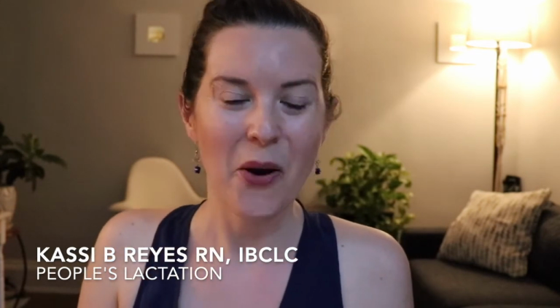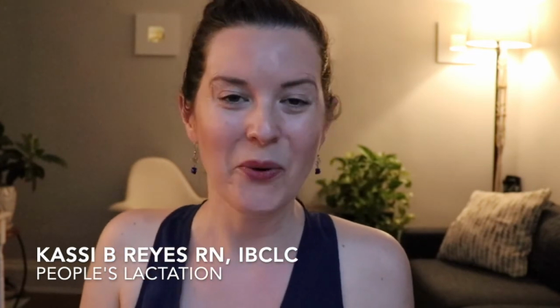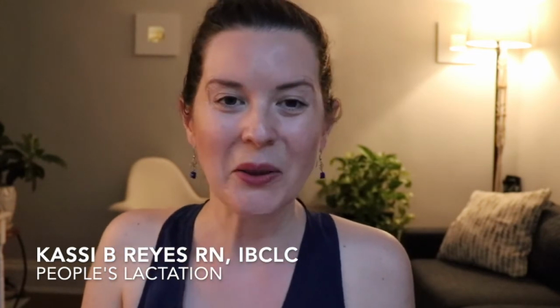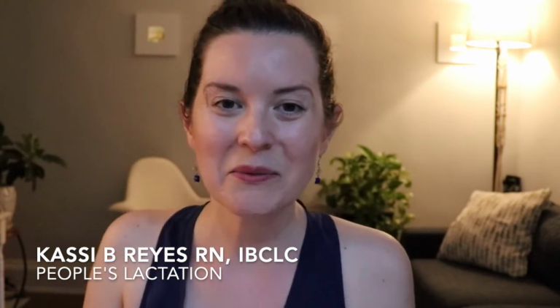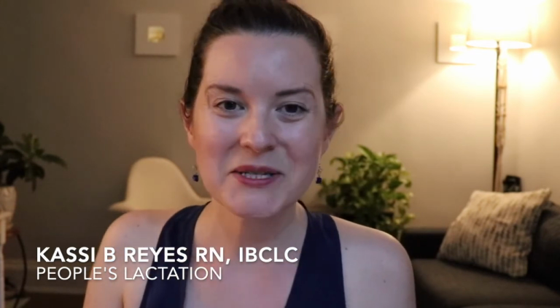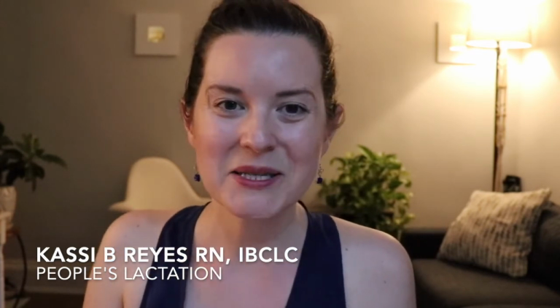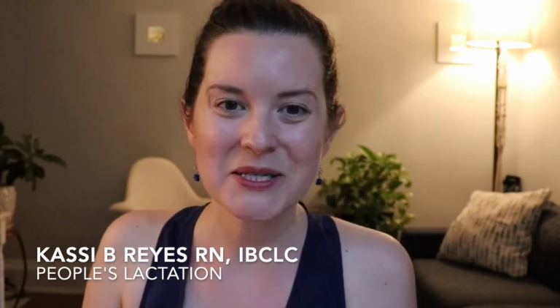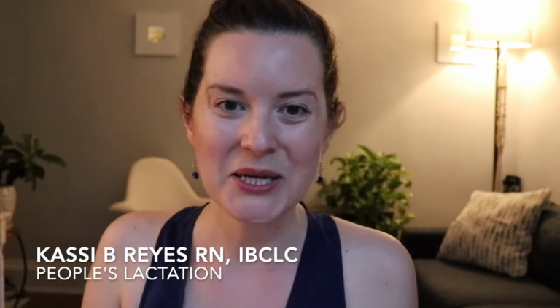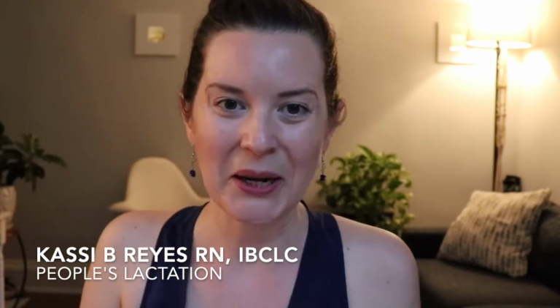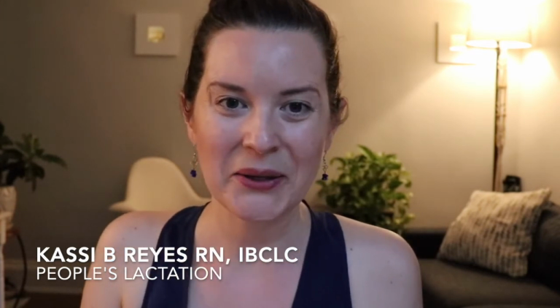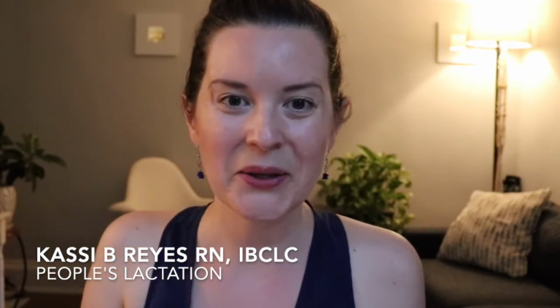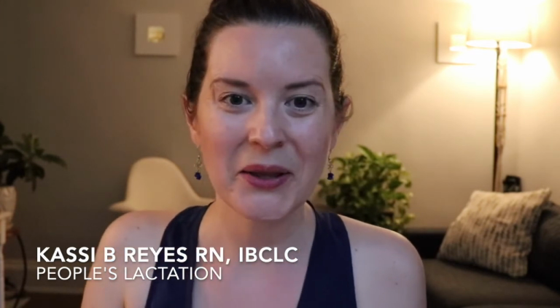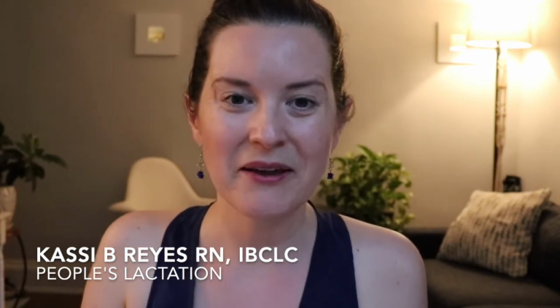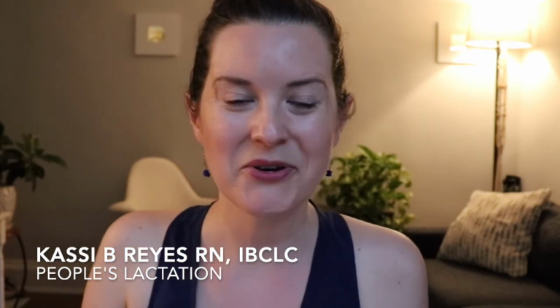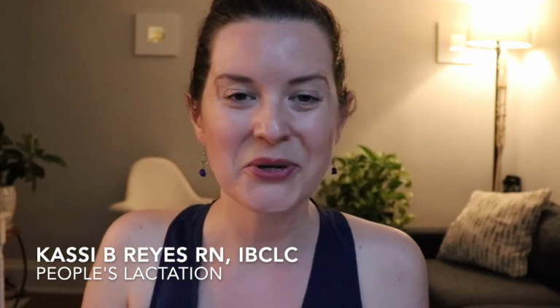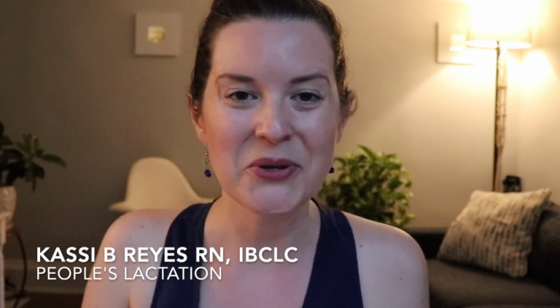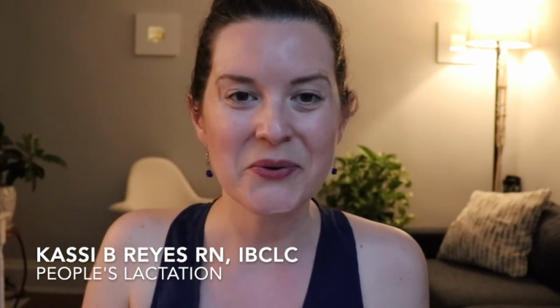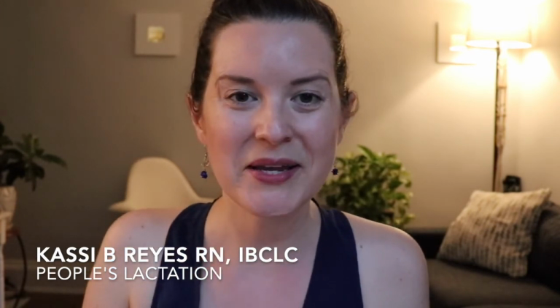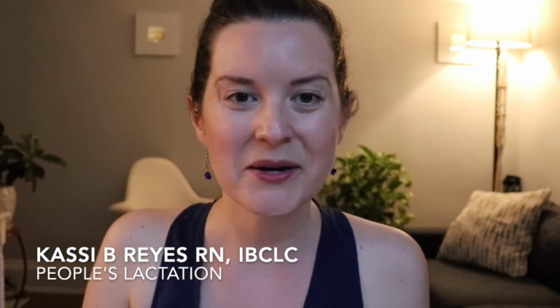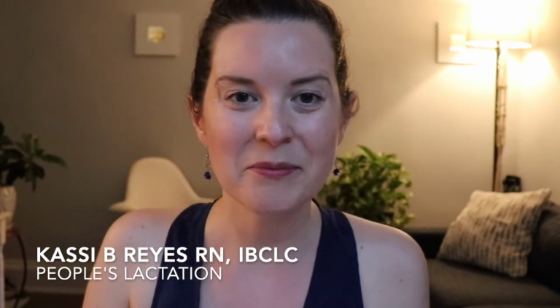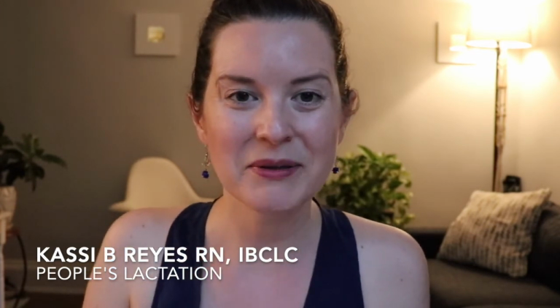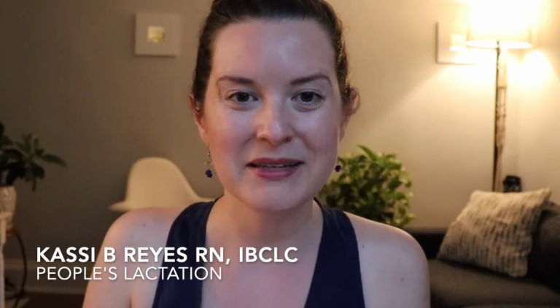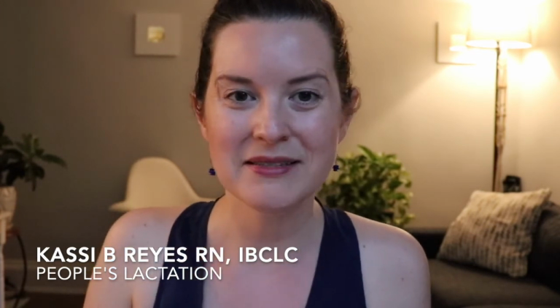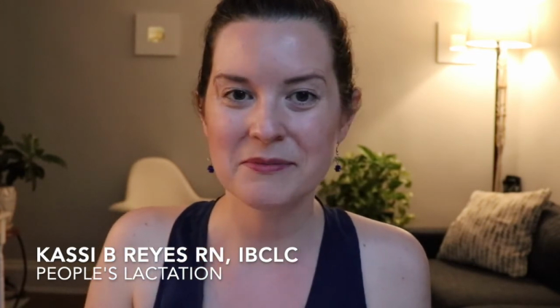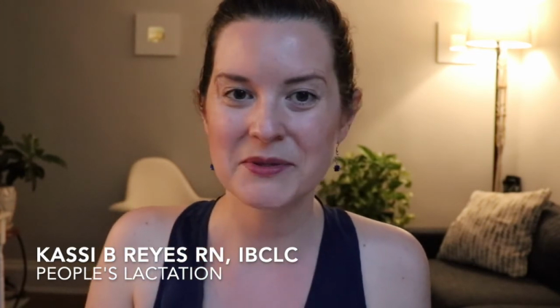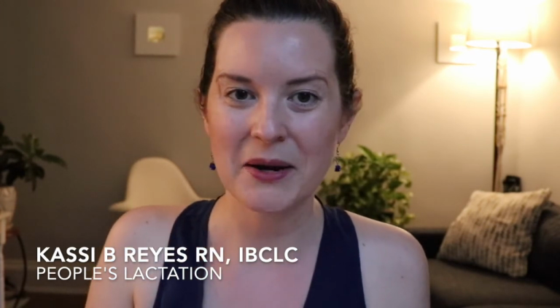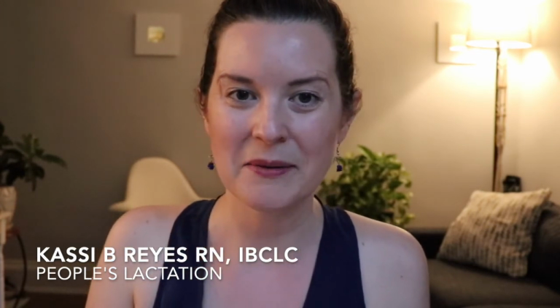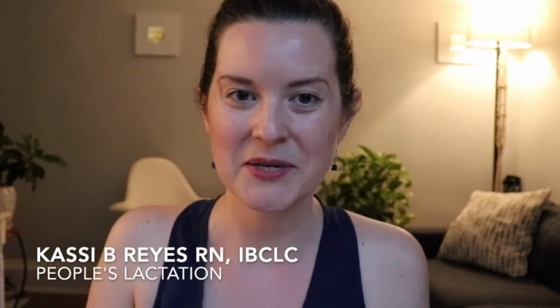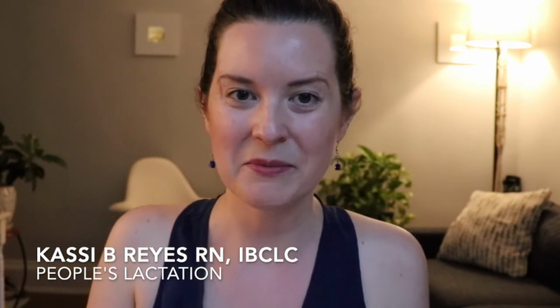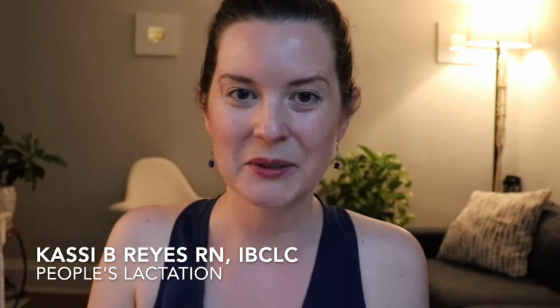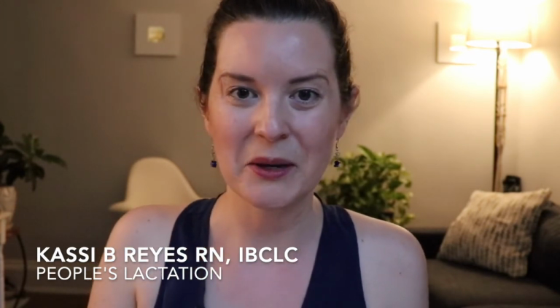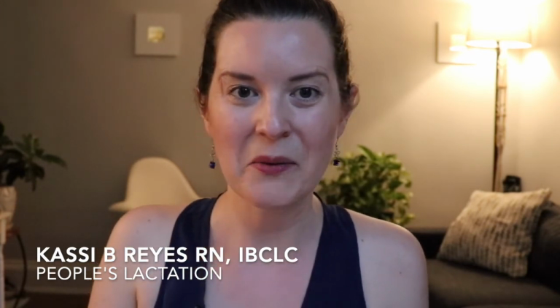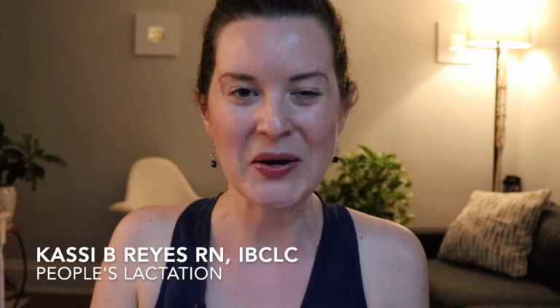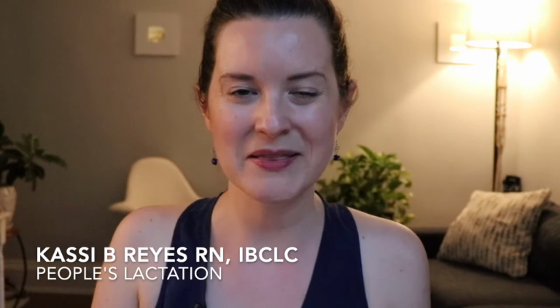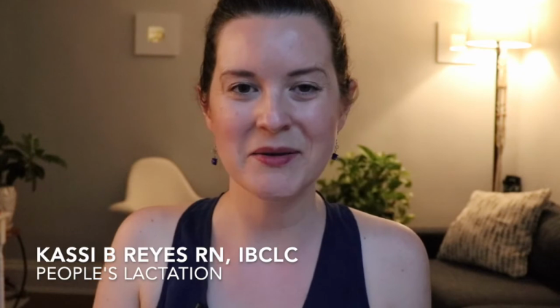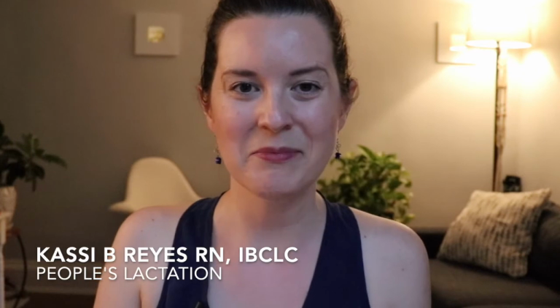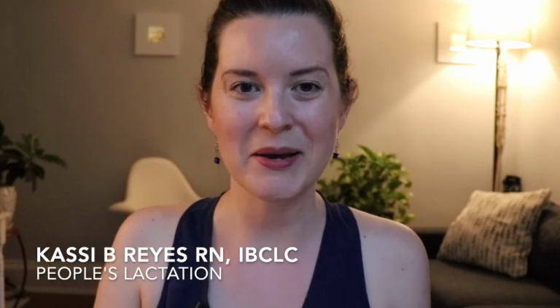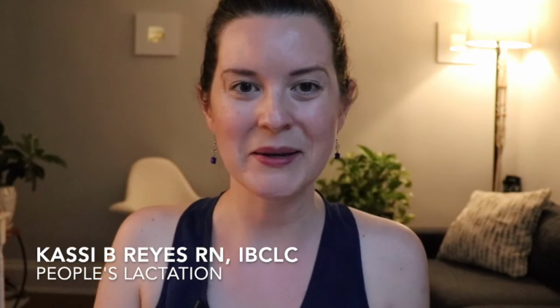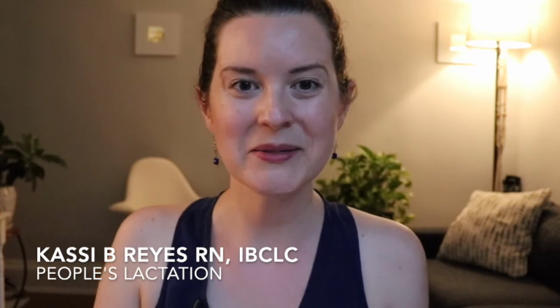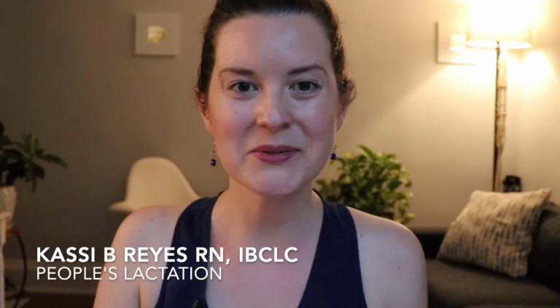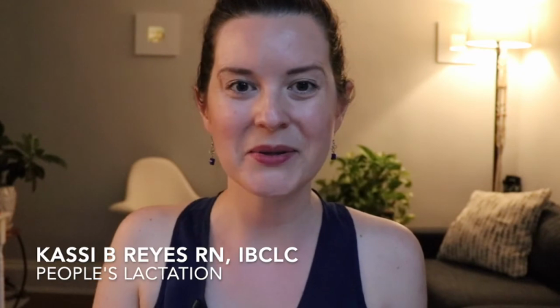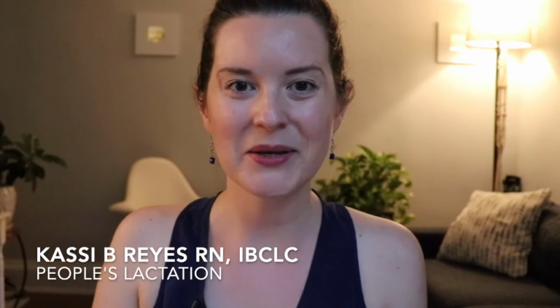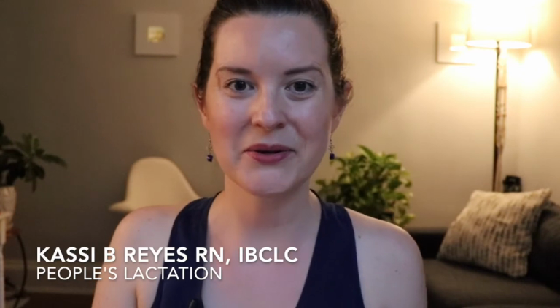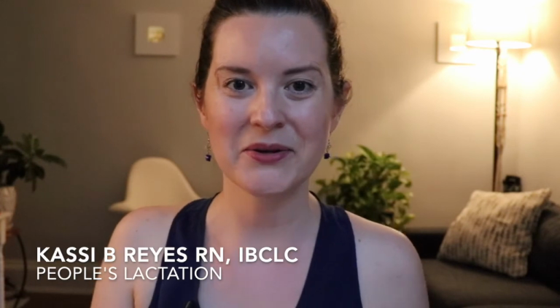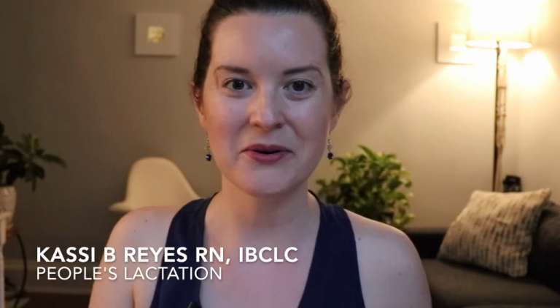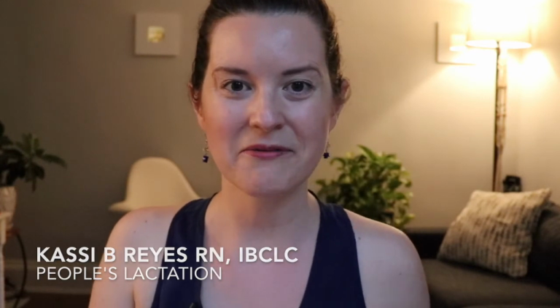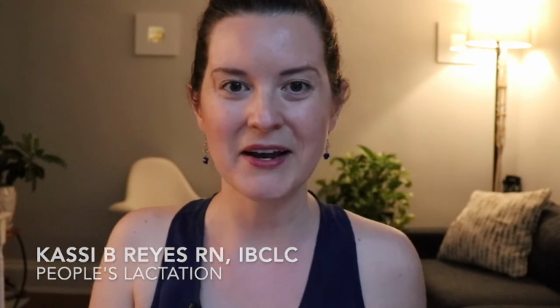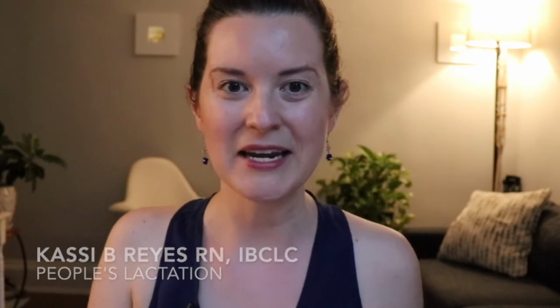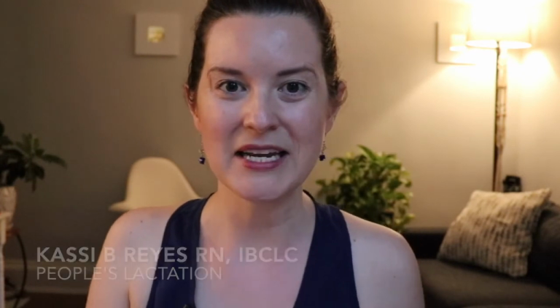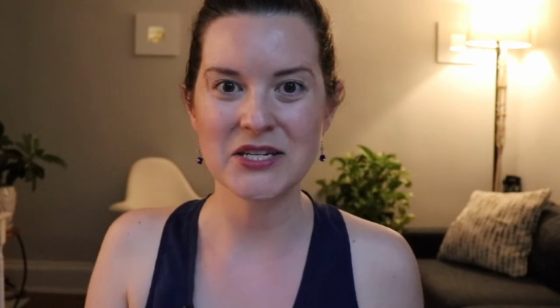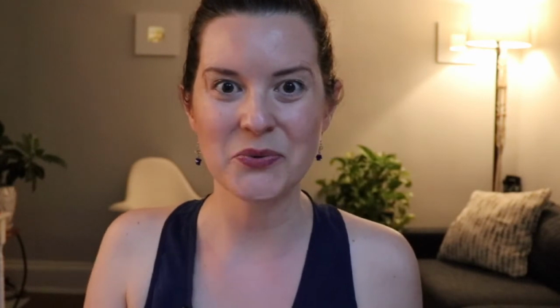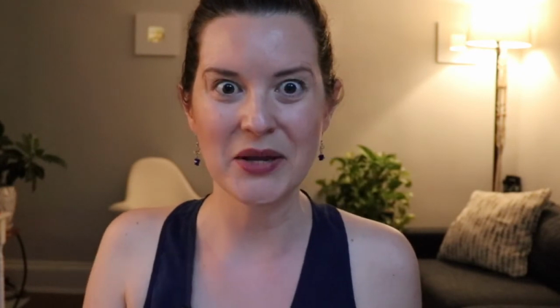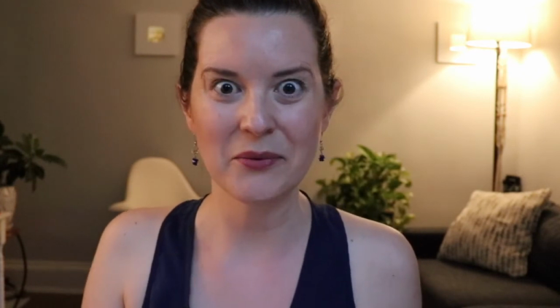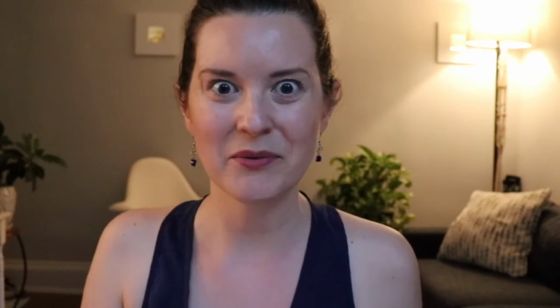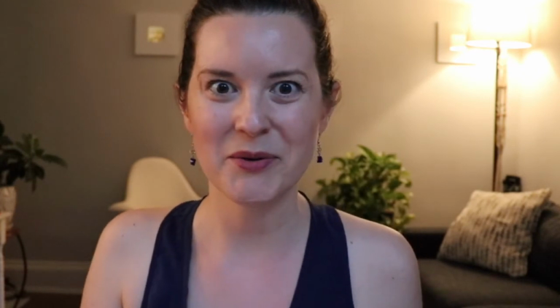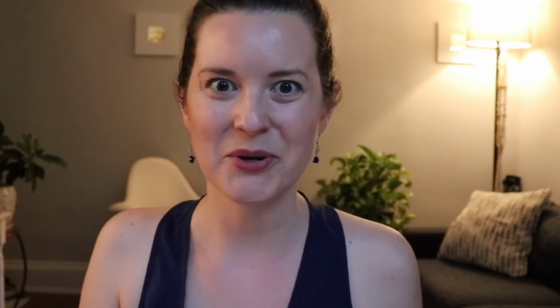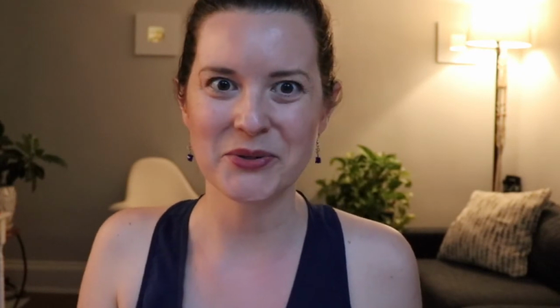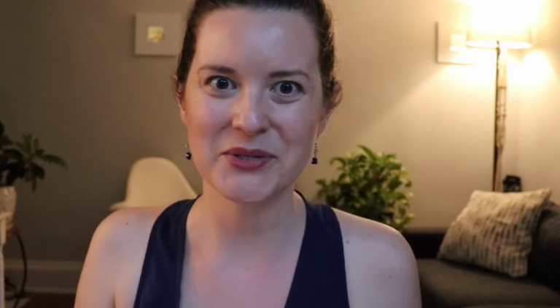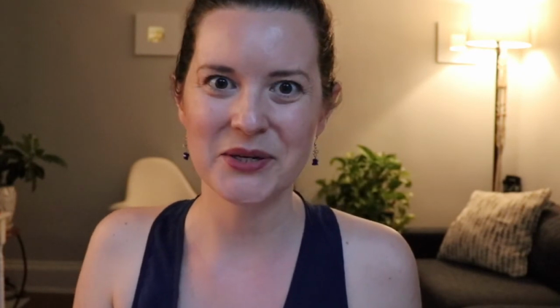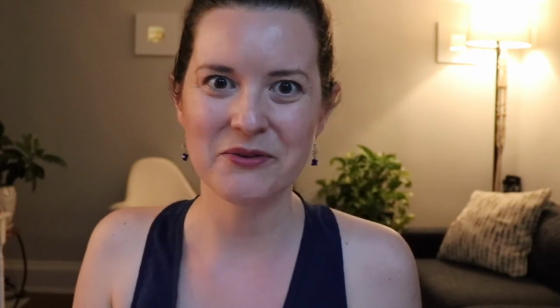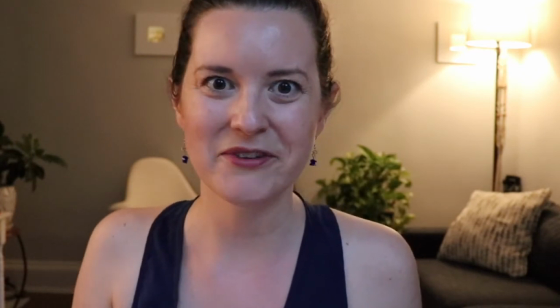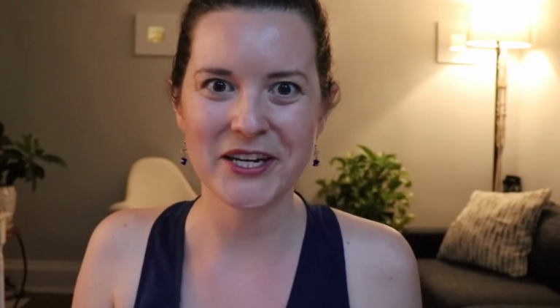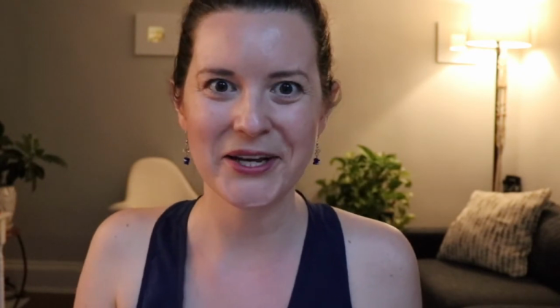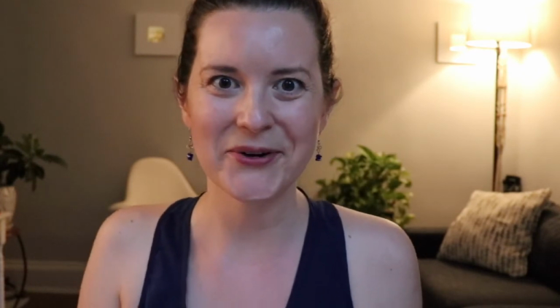Welcome to the channel. If you're new here, please subscribe down below and hit the bell so that you're notified each week when we post a new video.